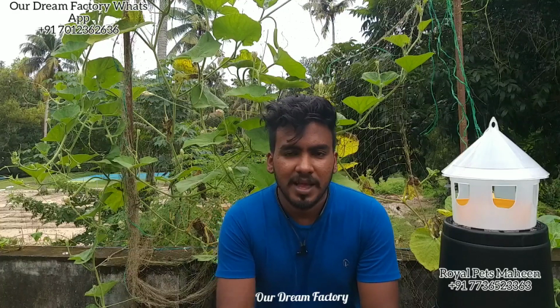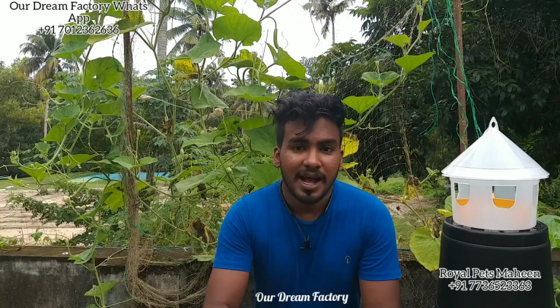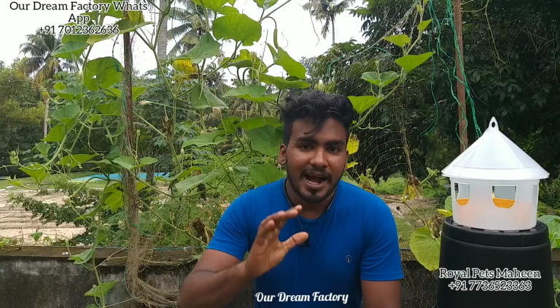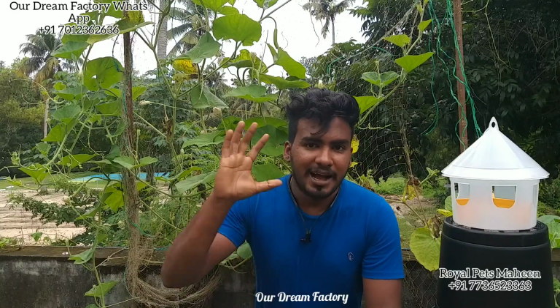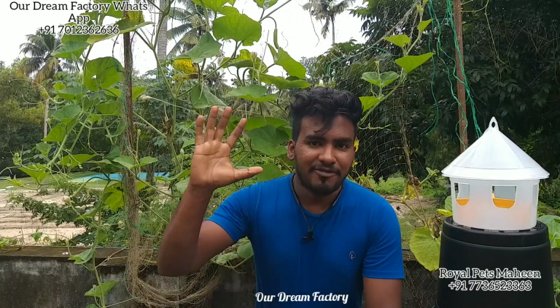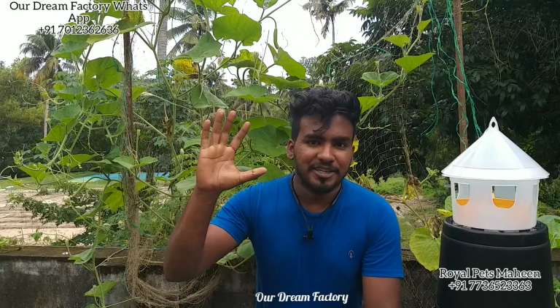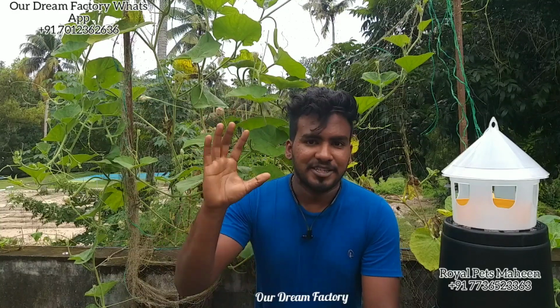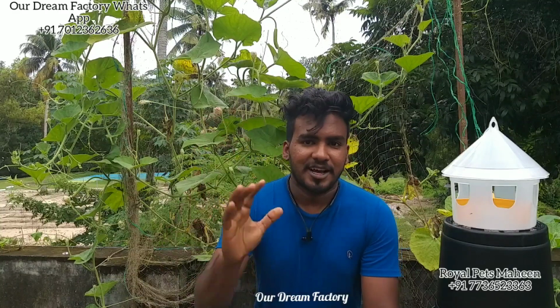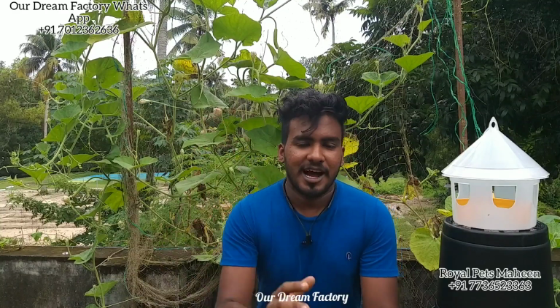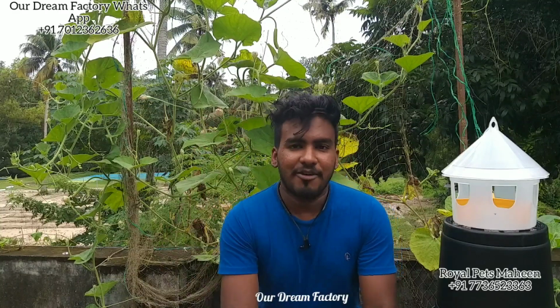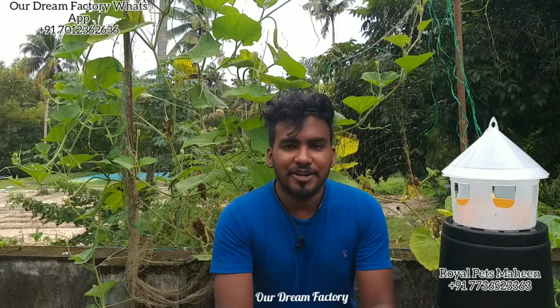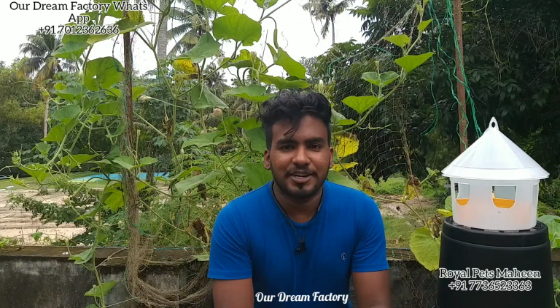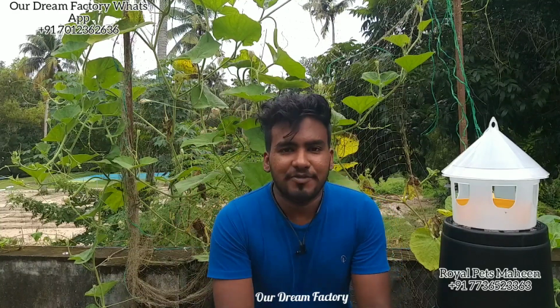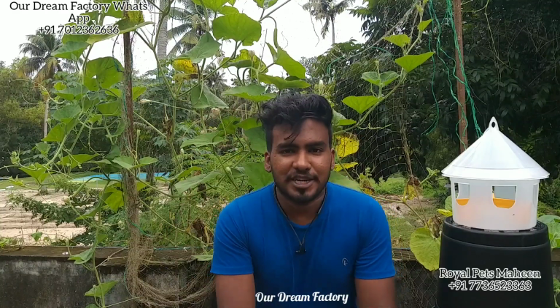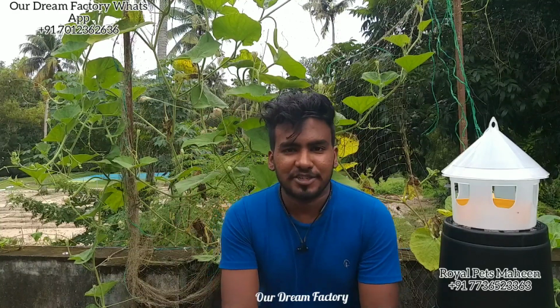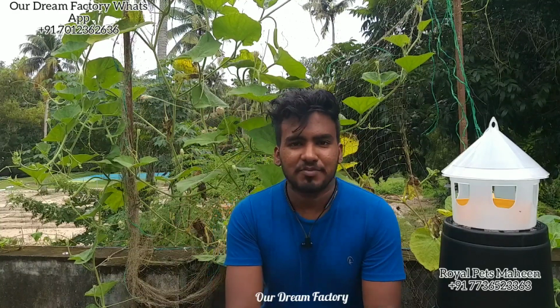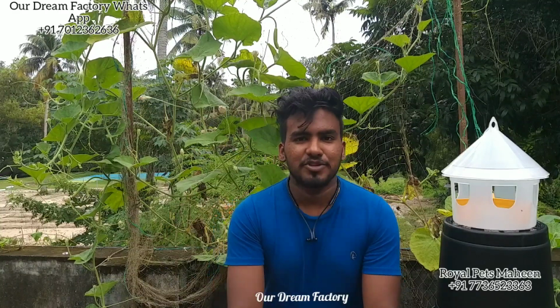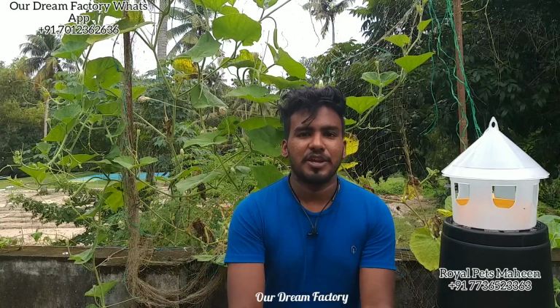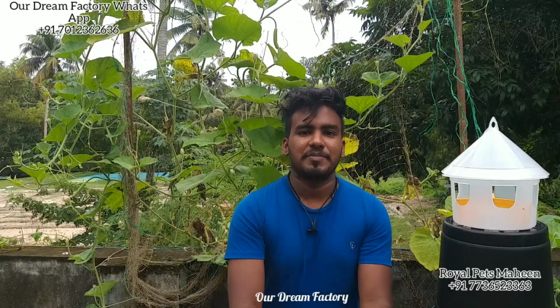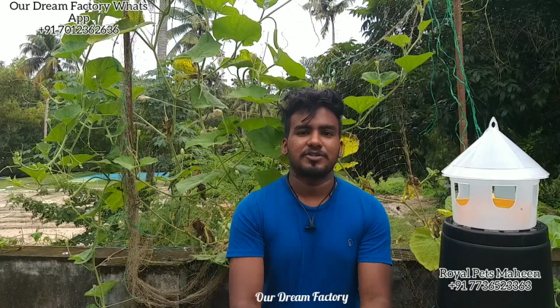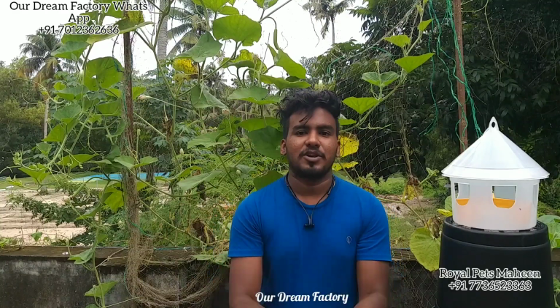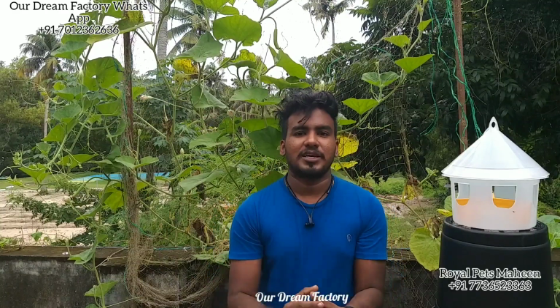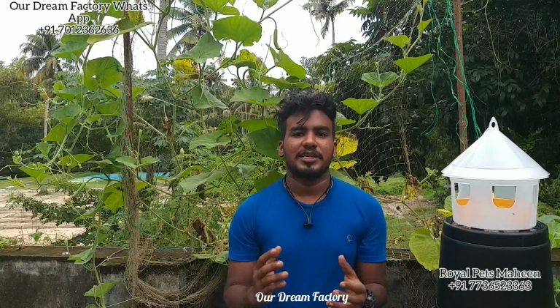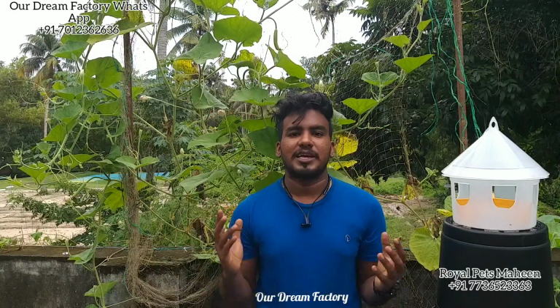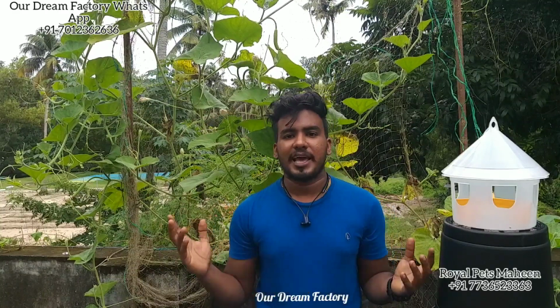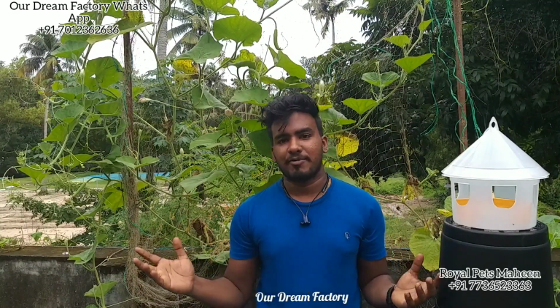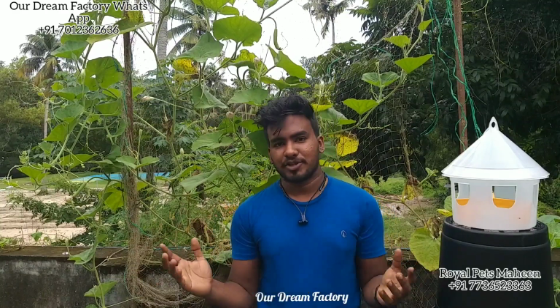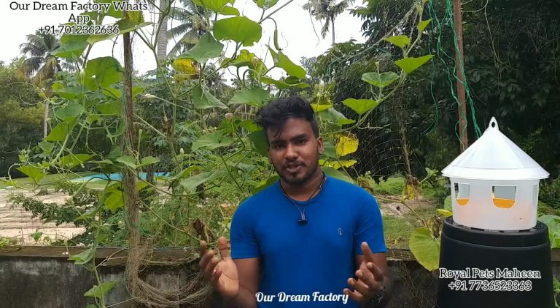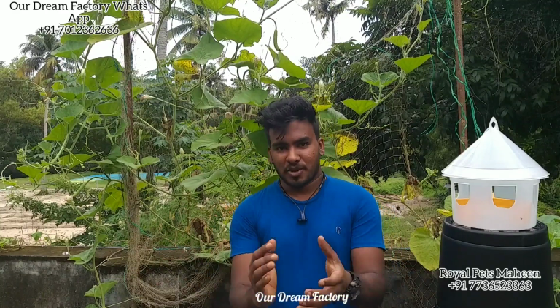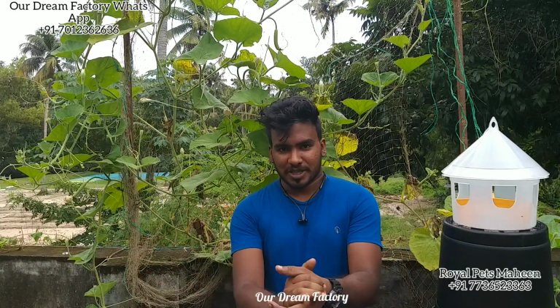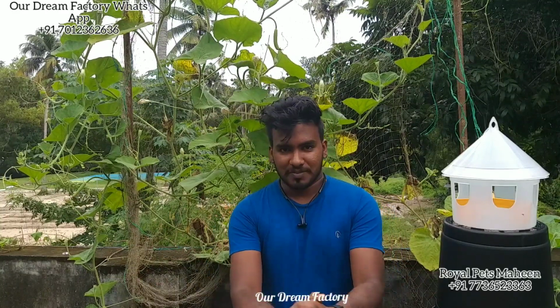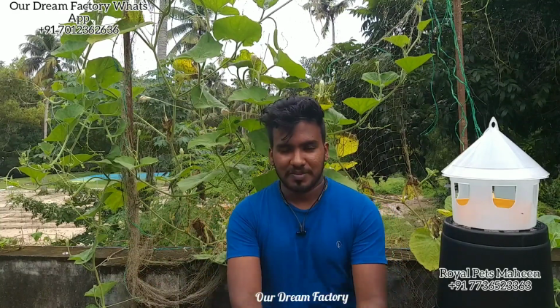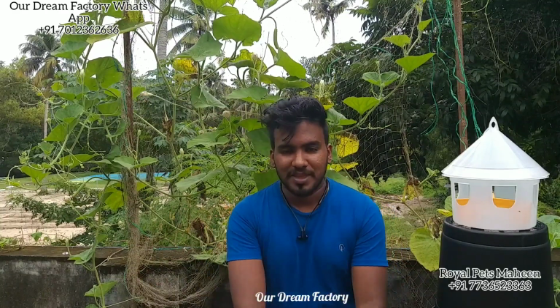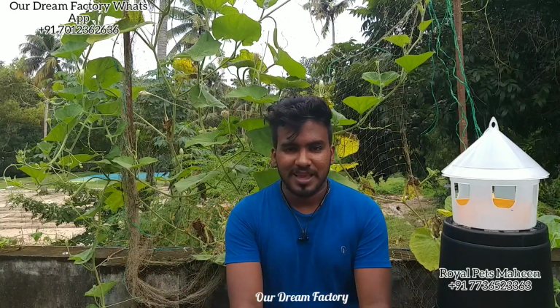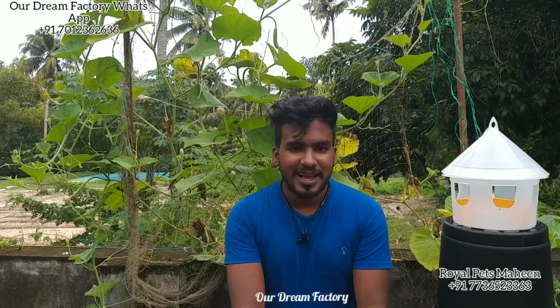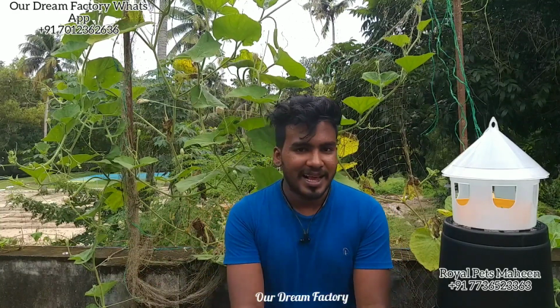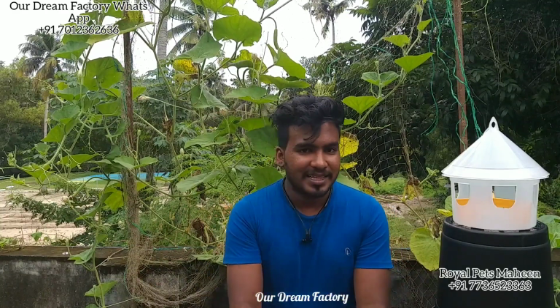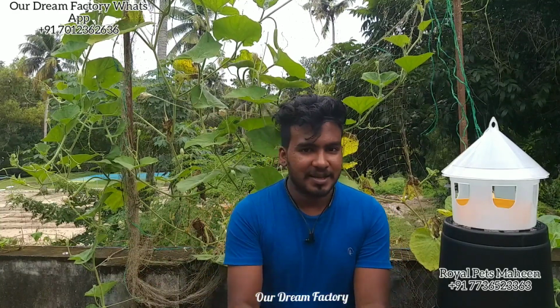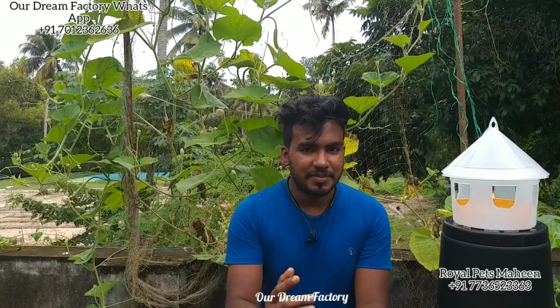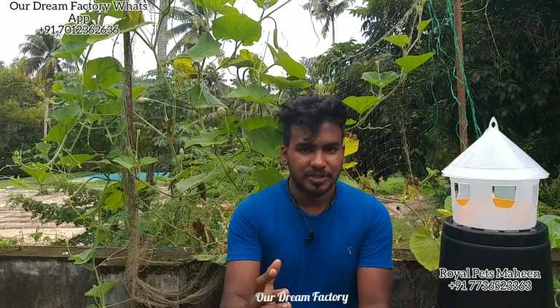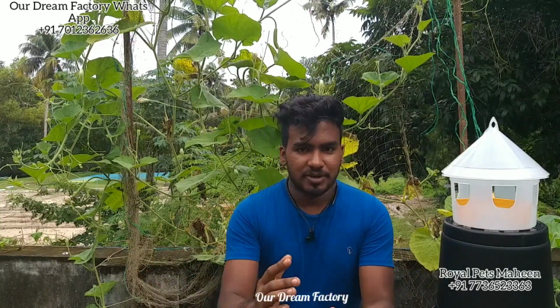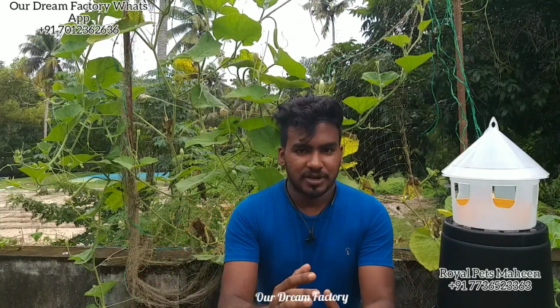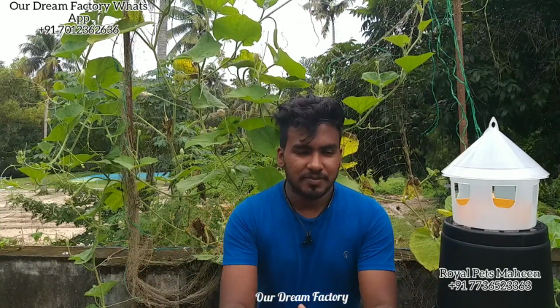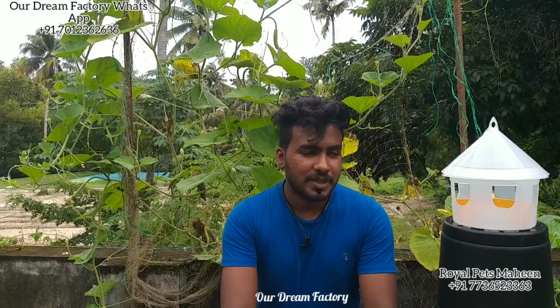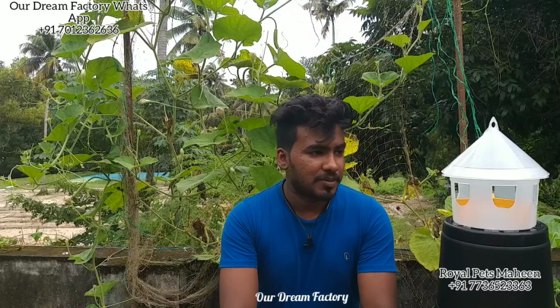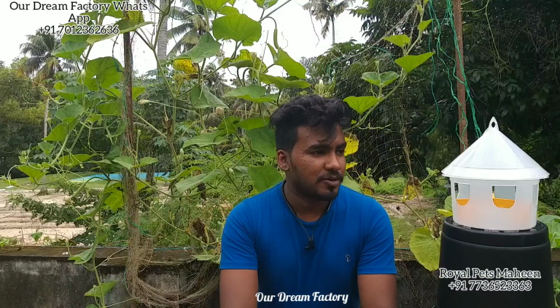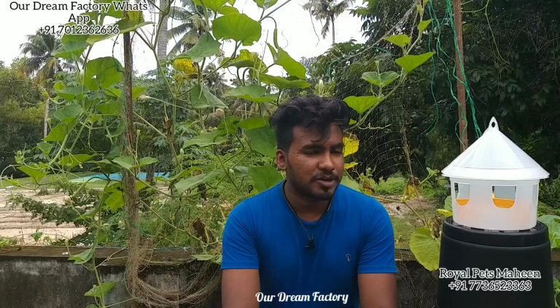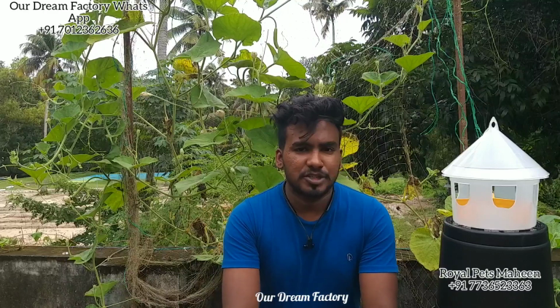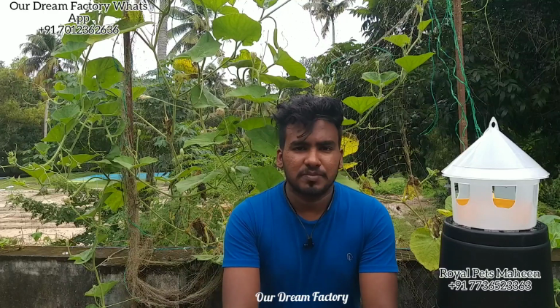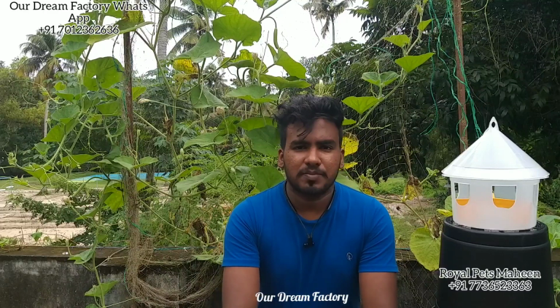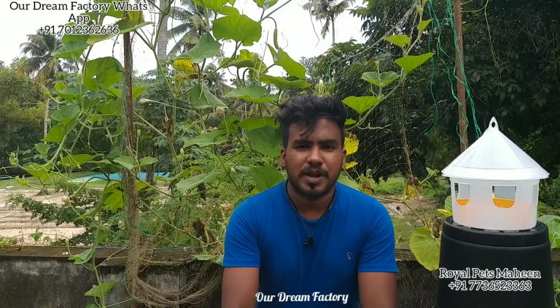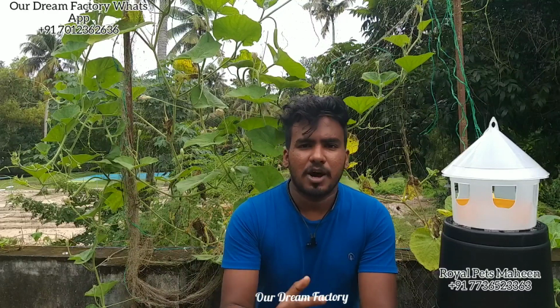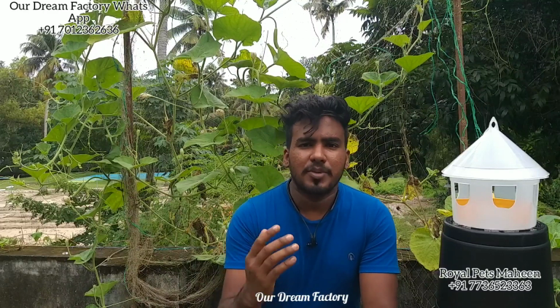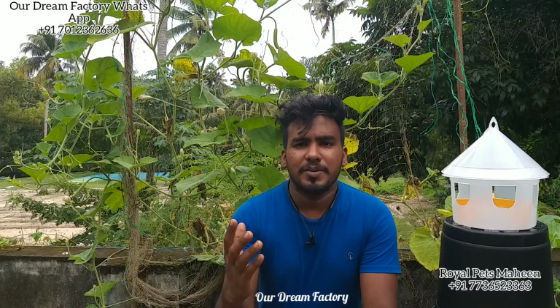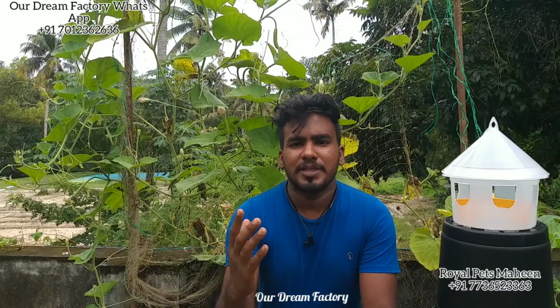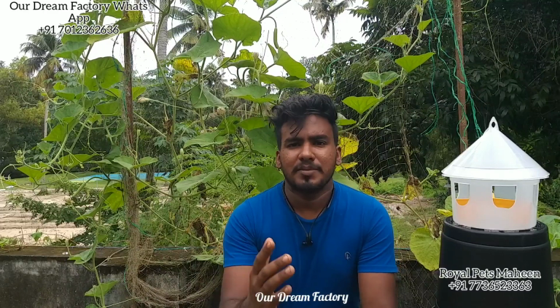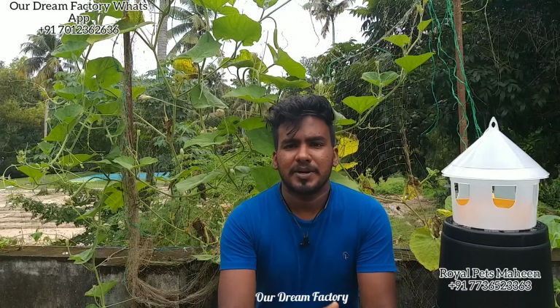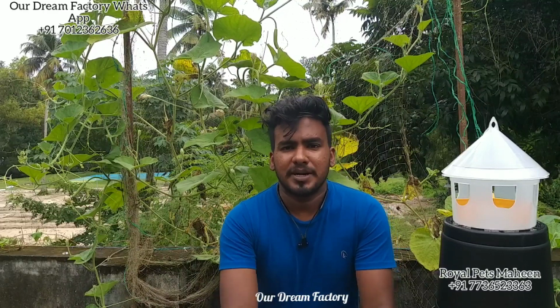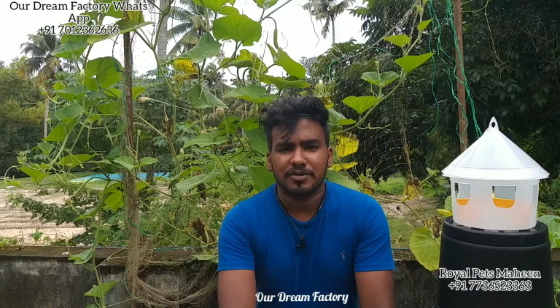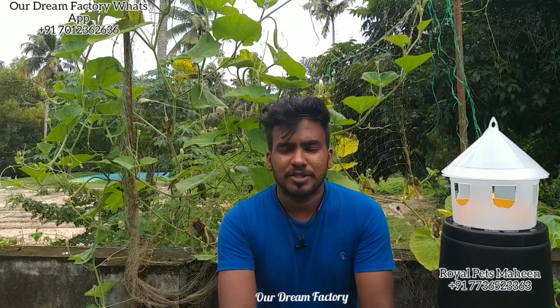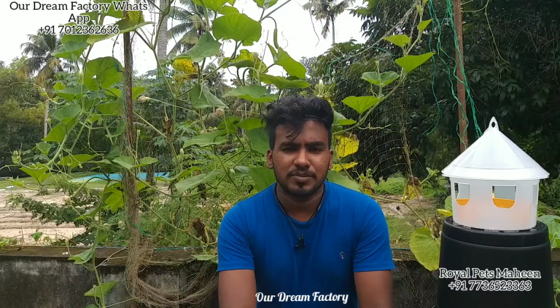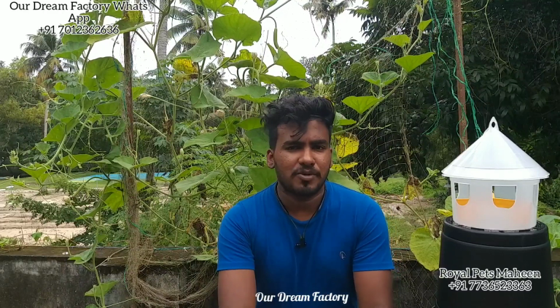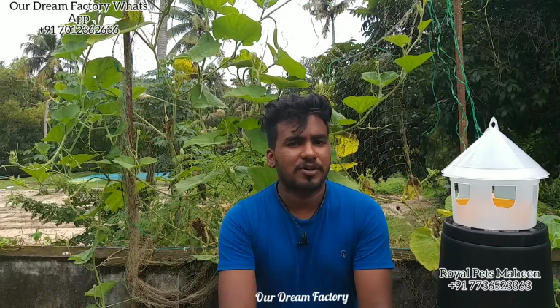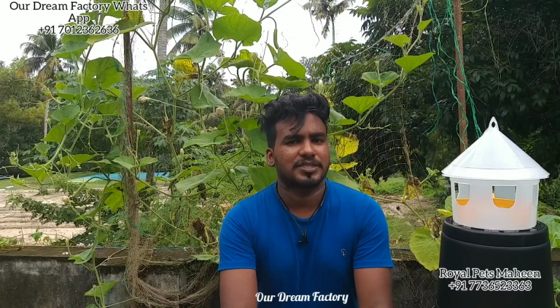Hi friends, I'm going to talk about the next episode. In this episode, we are going to share some products.